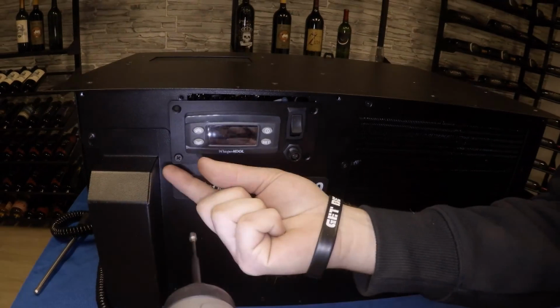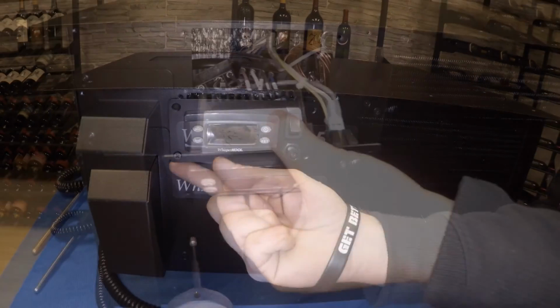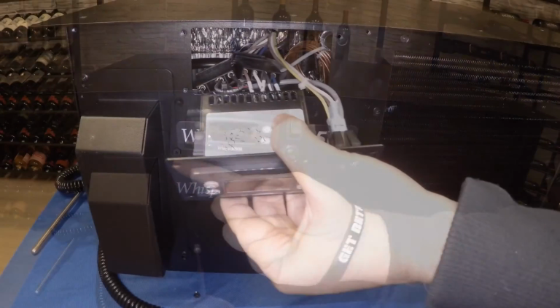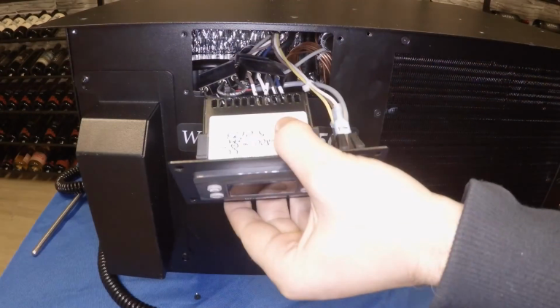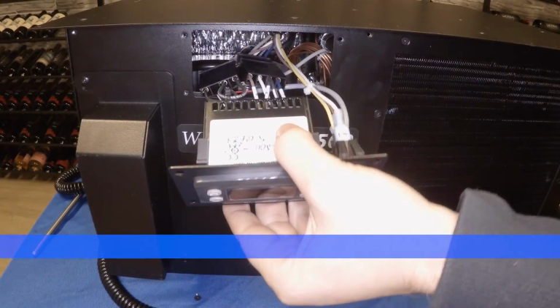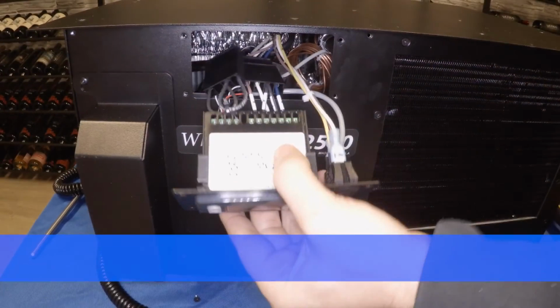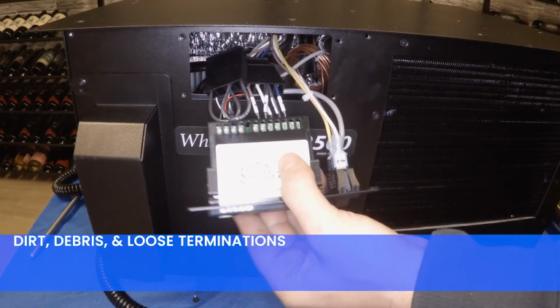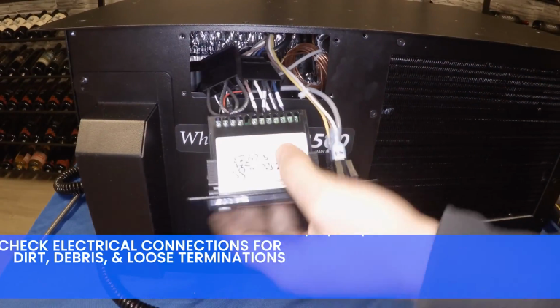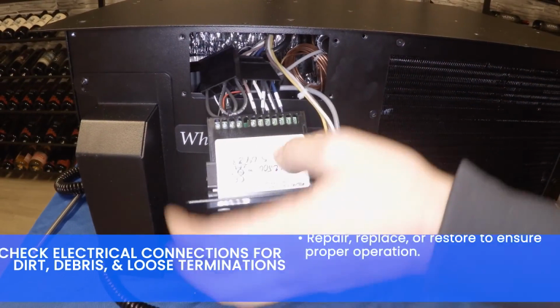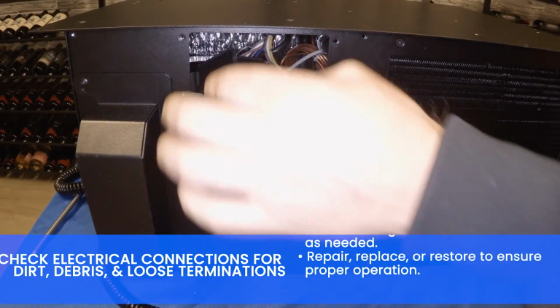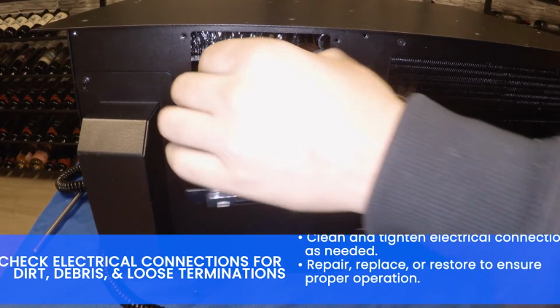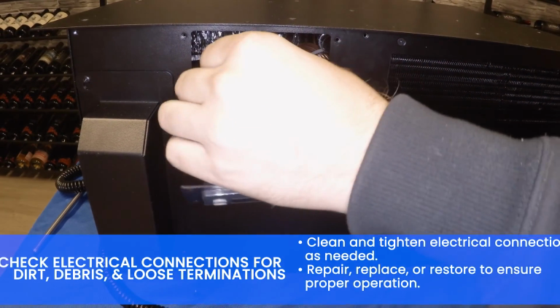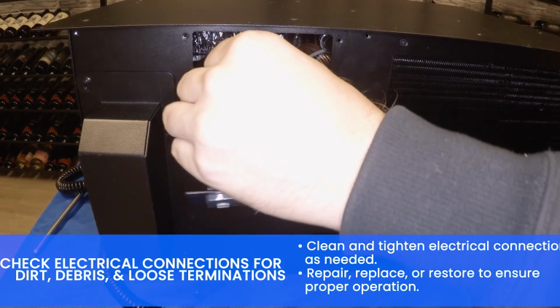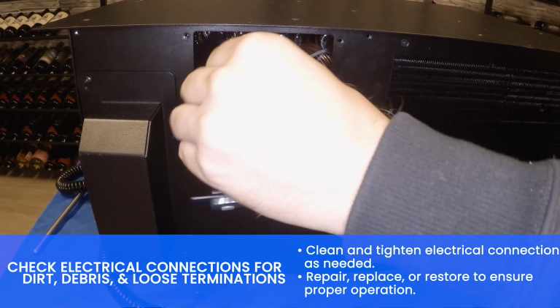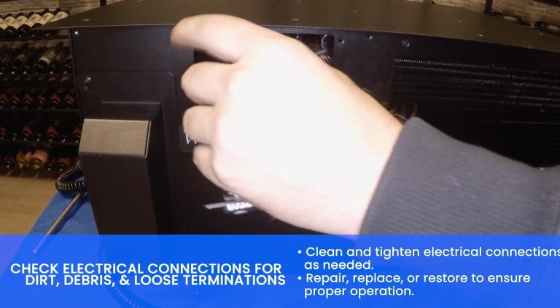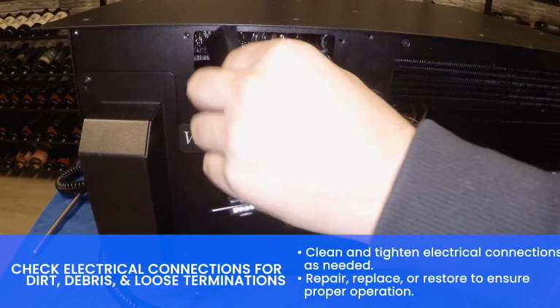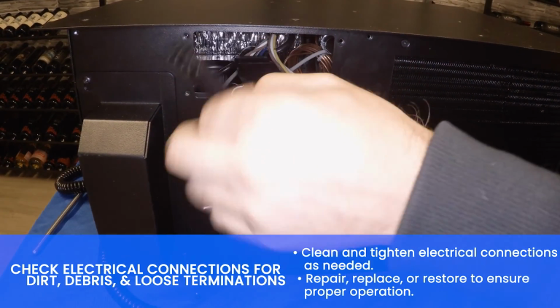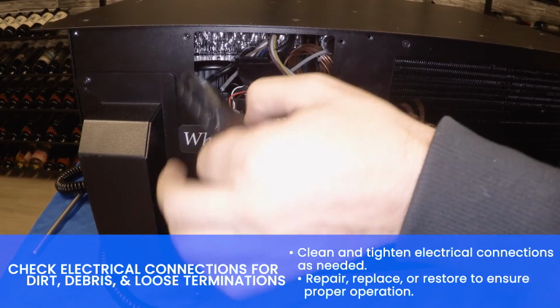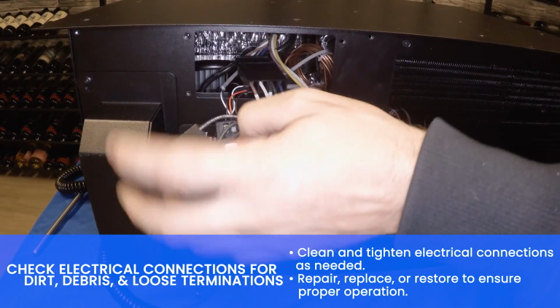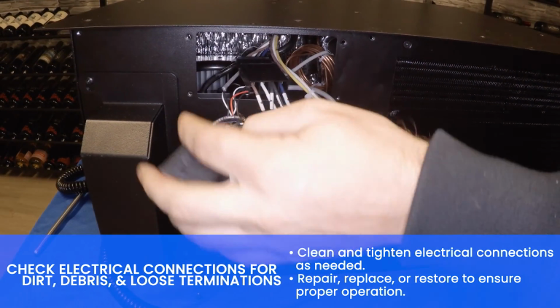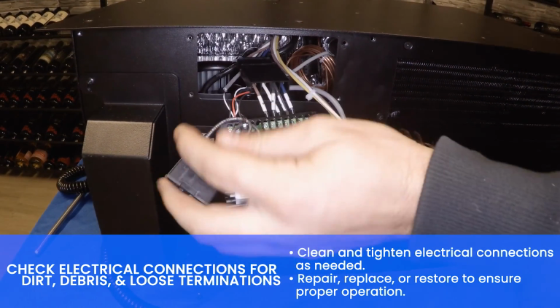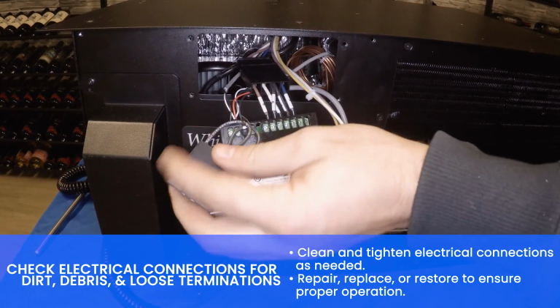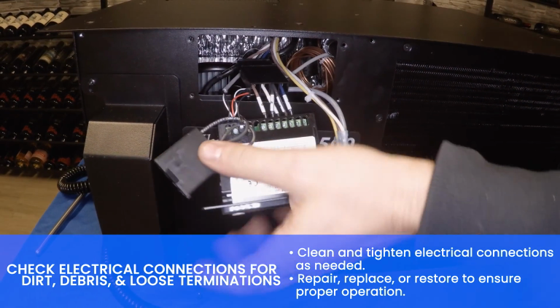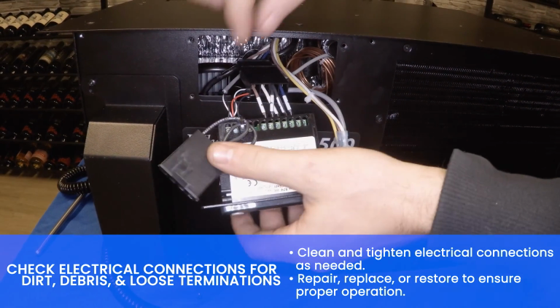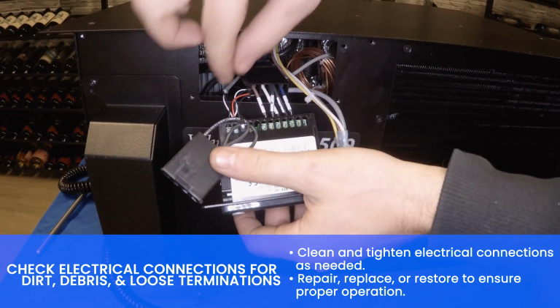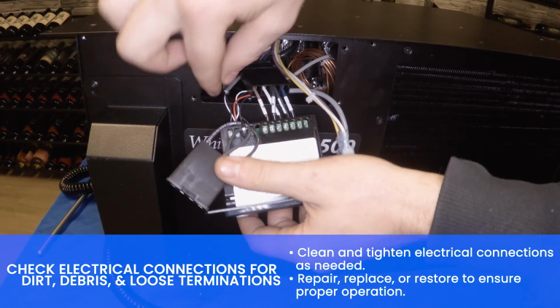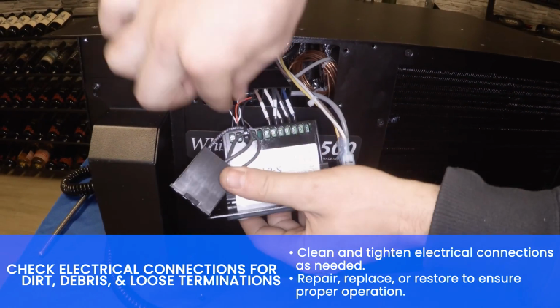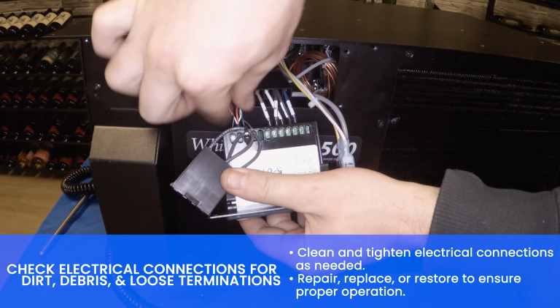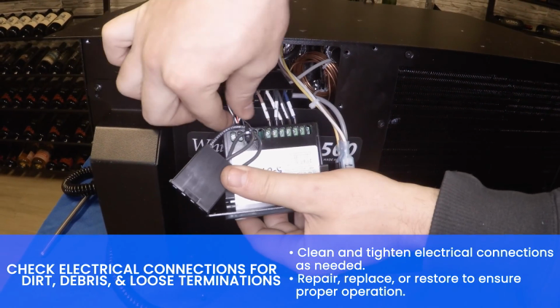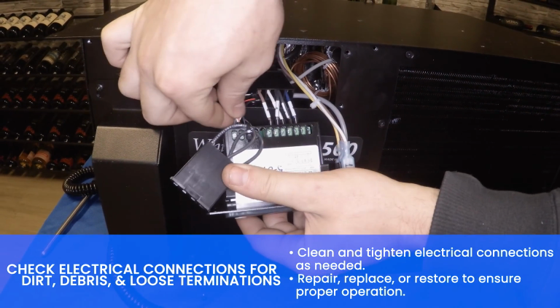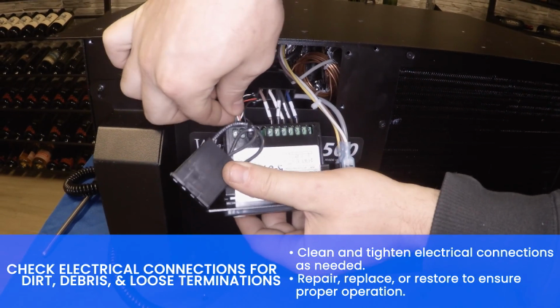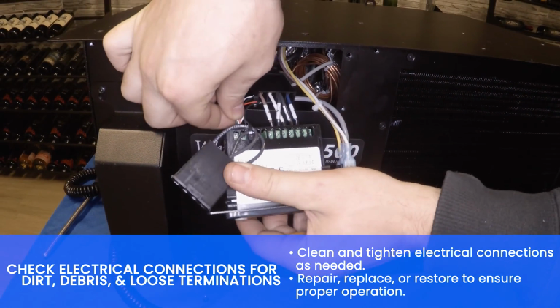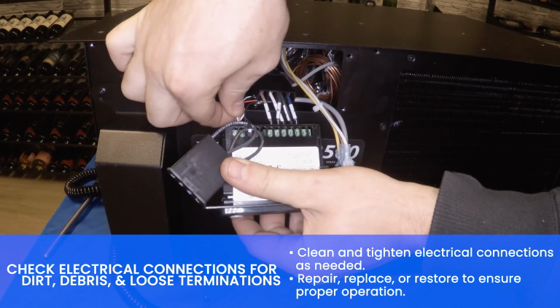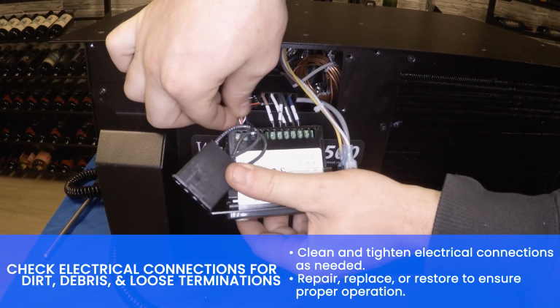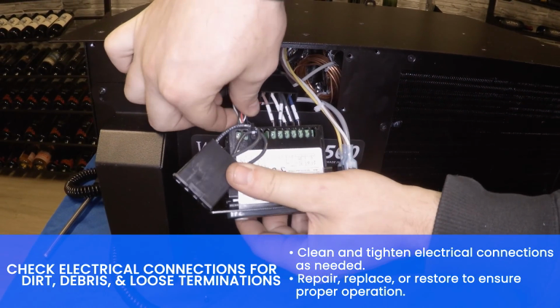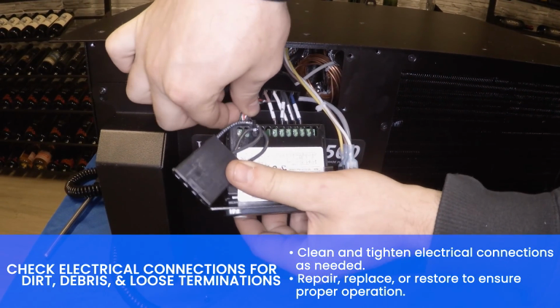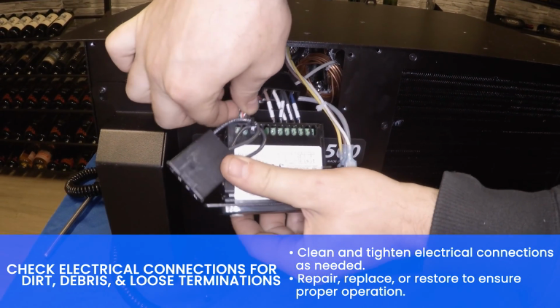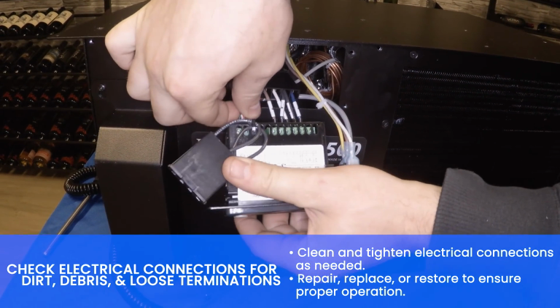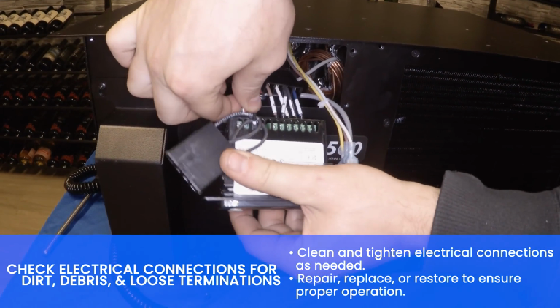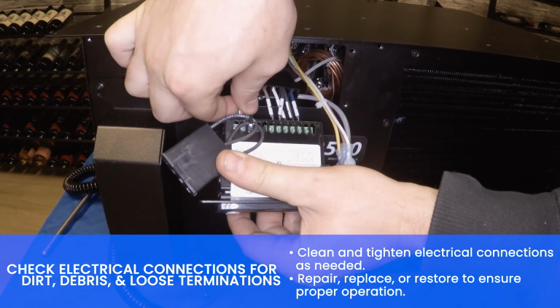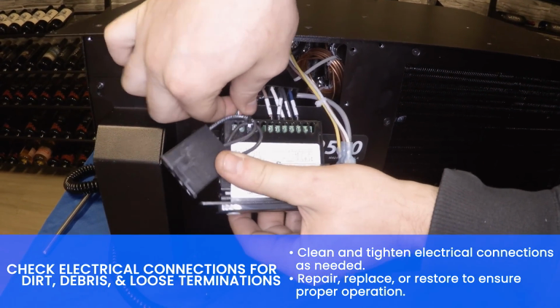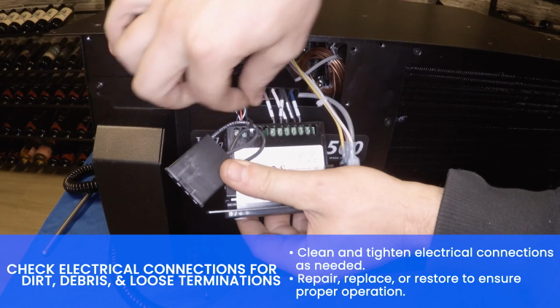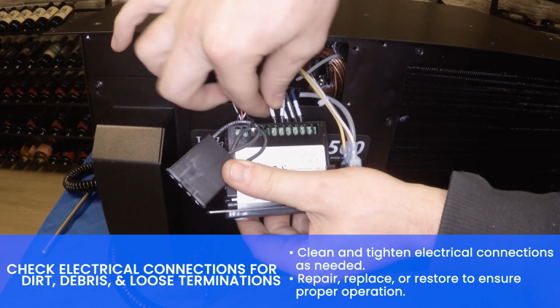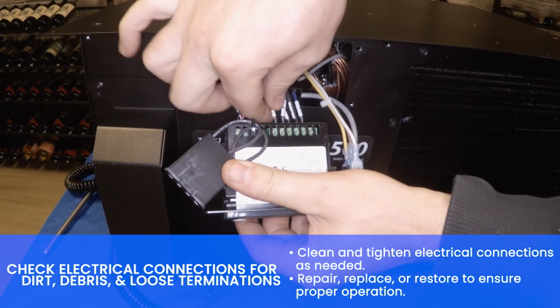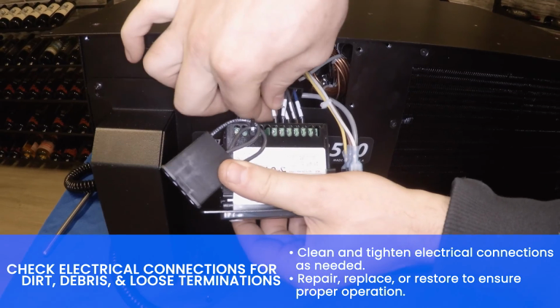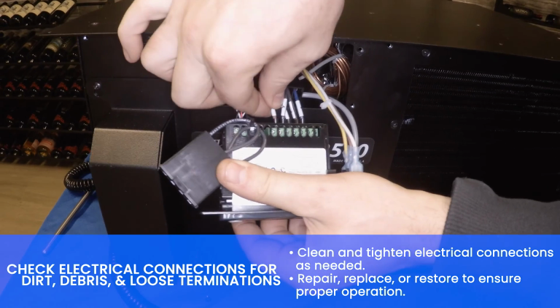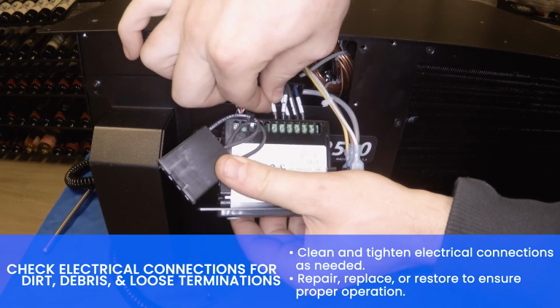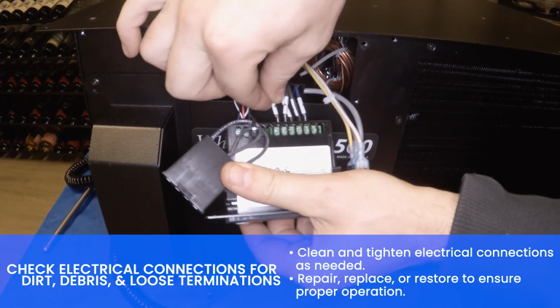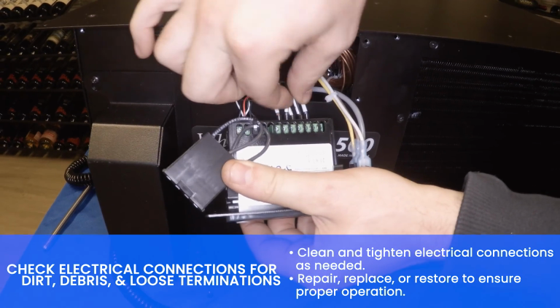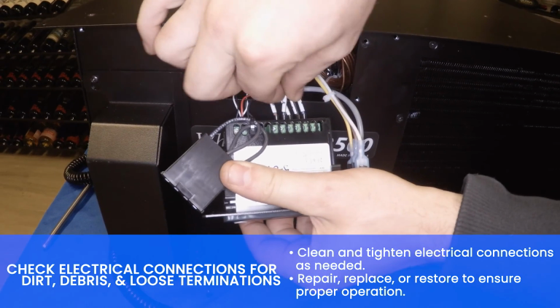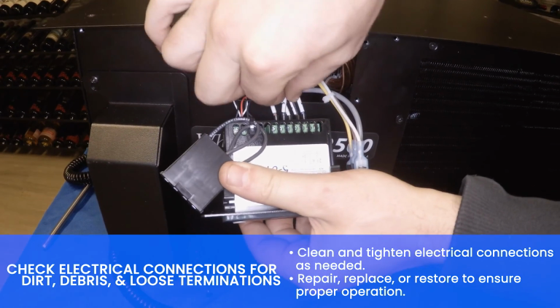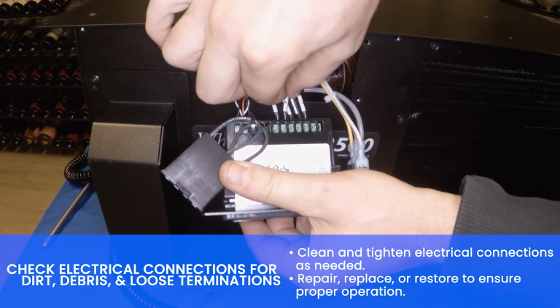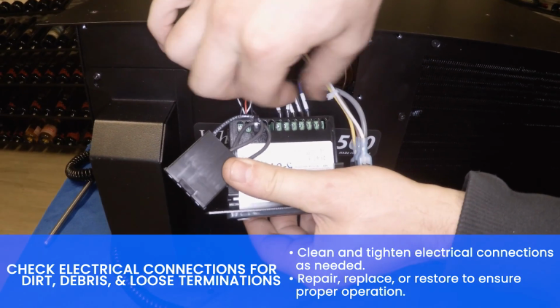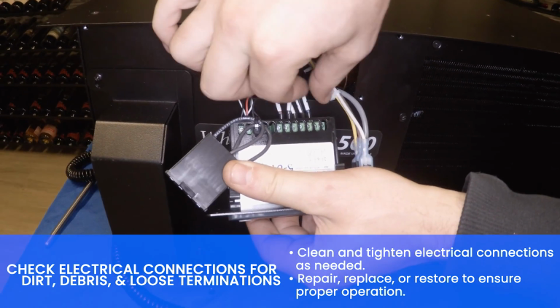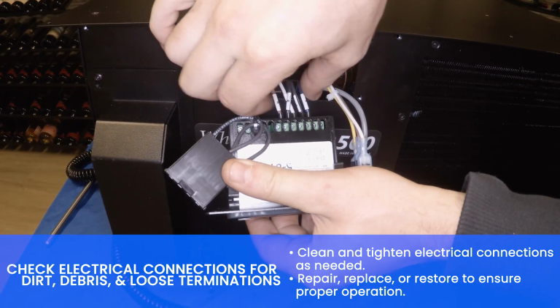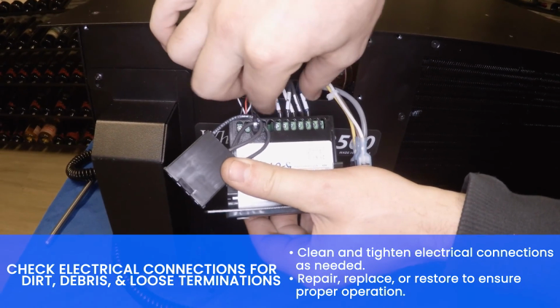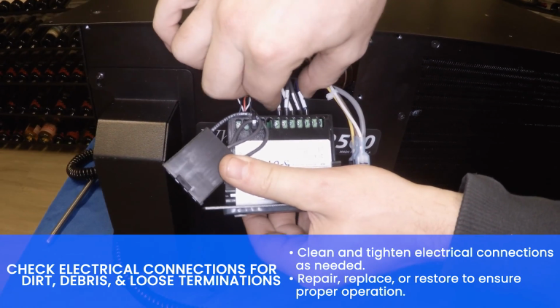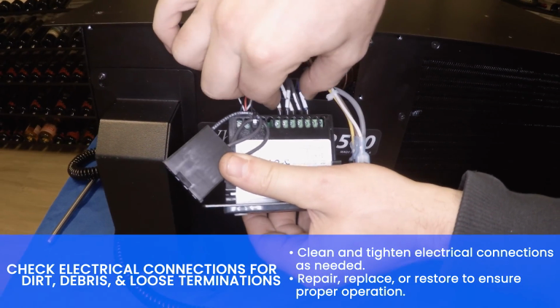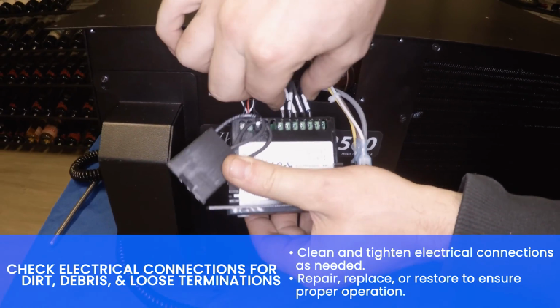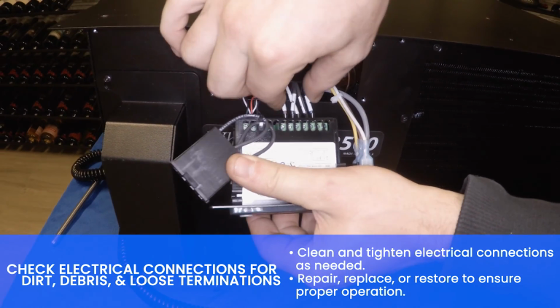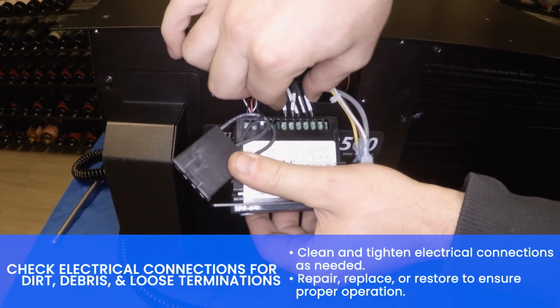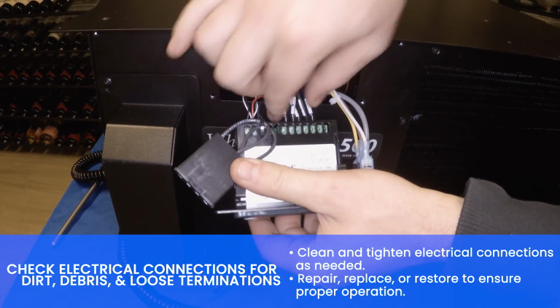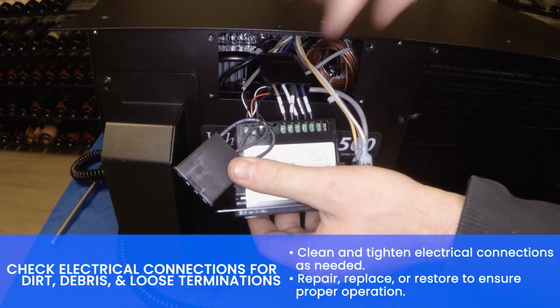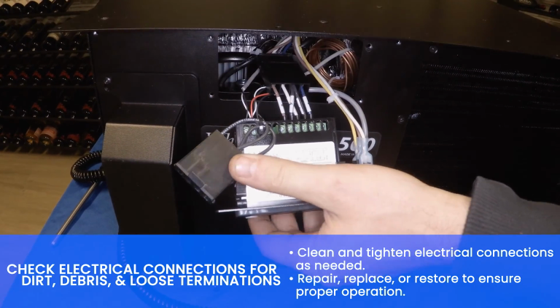Check the control for dirt, debris, and loose terminations. Clean and tighten electrical connections as needed.